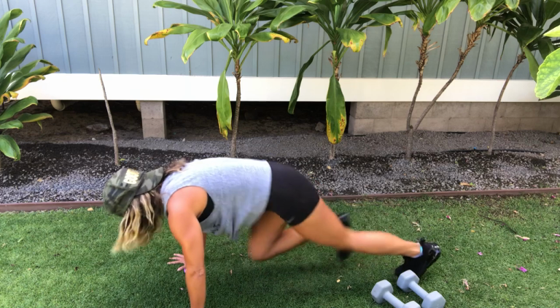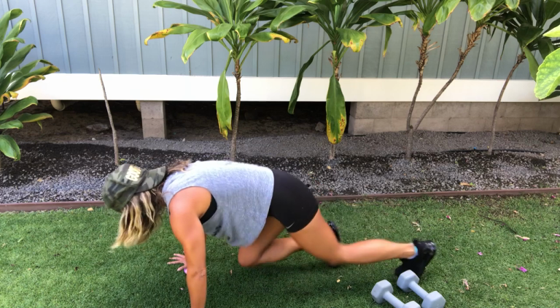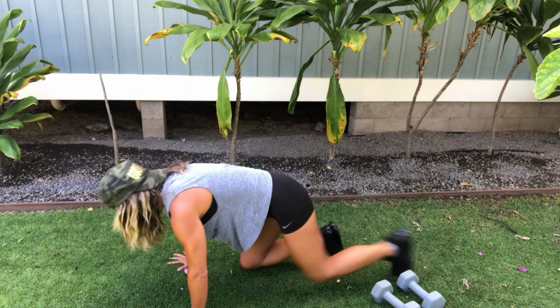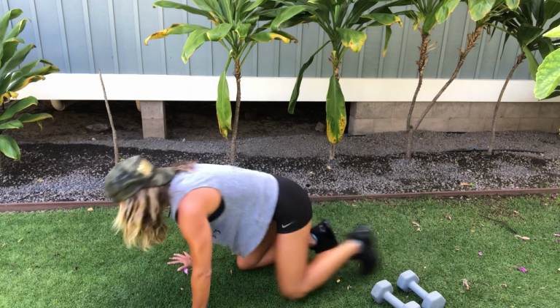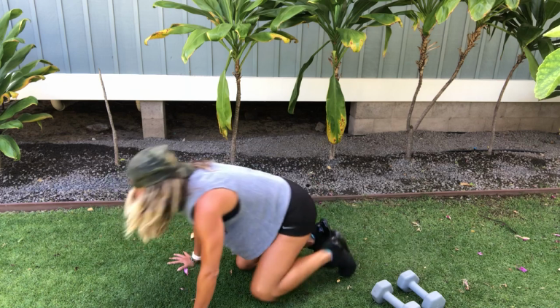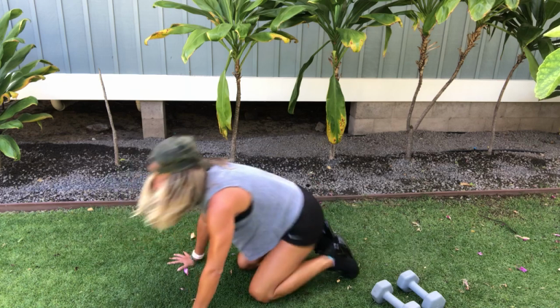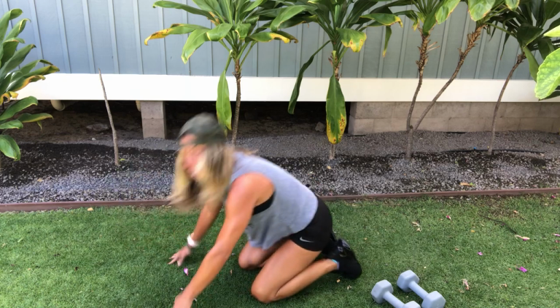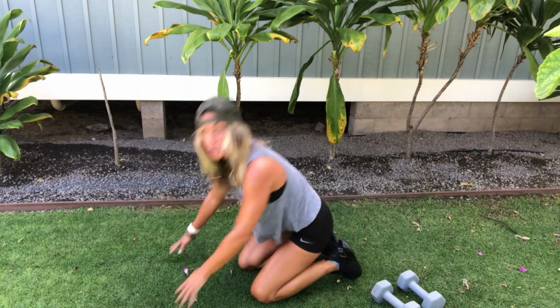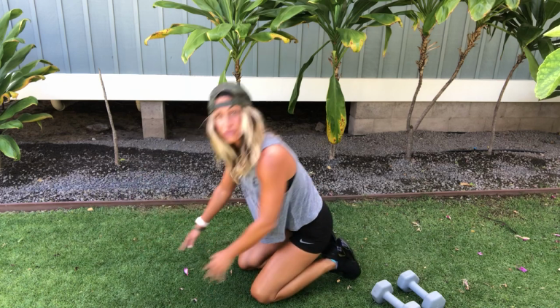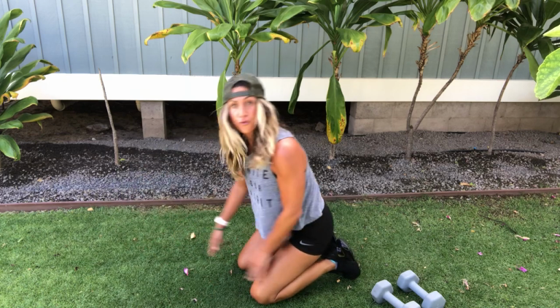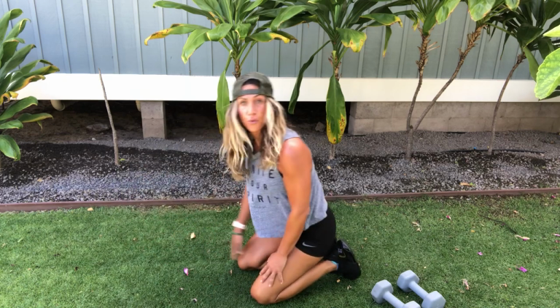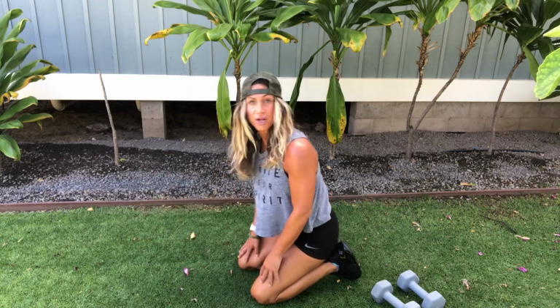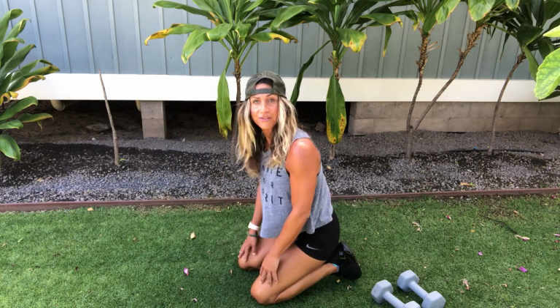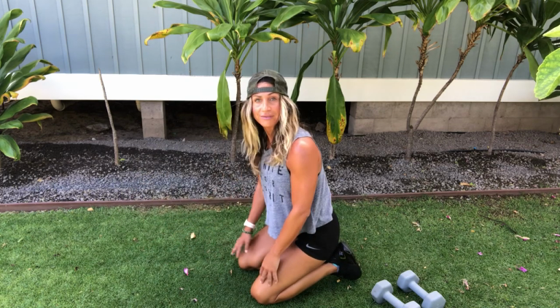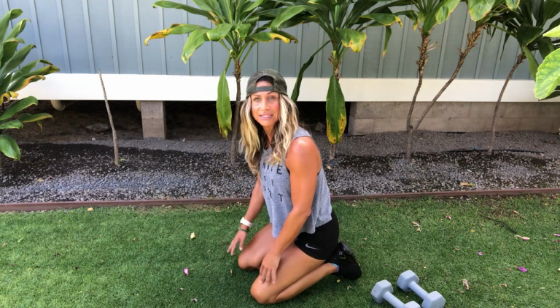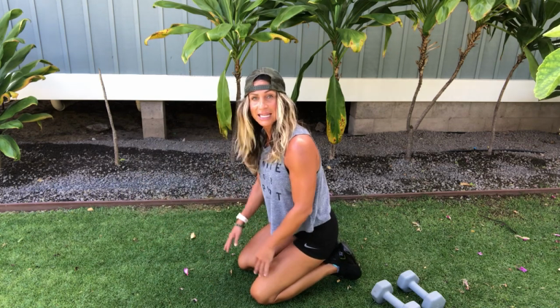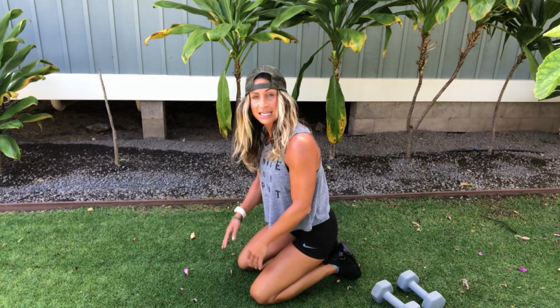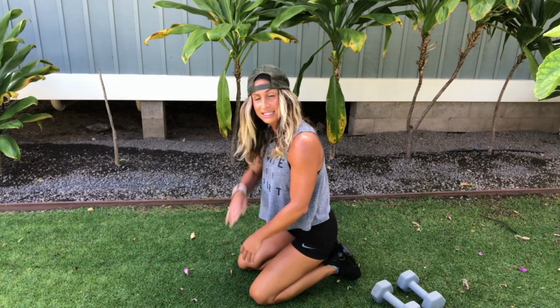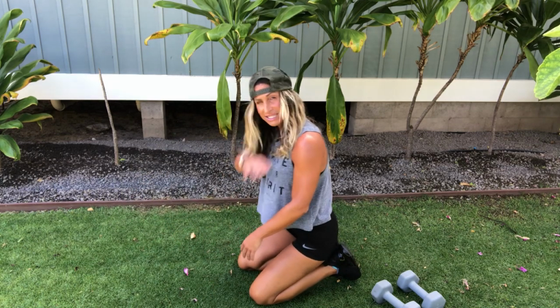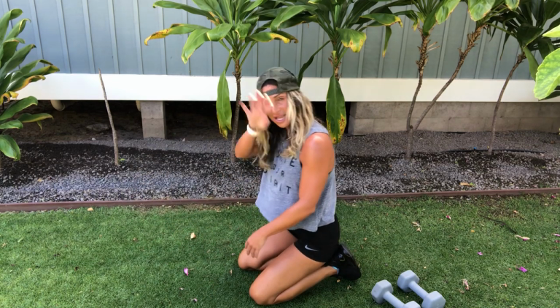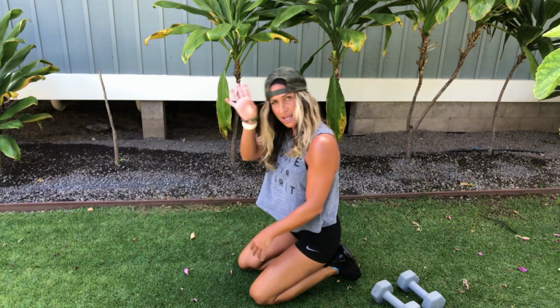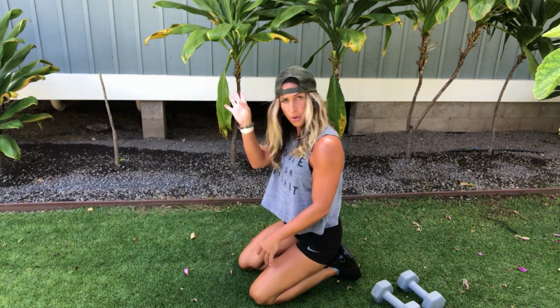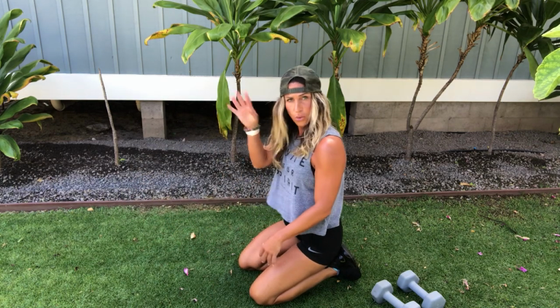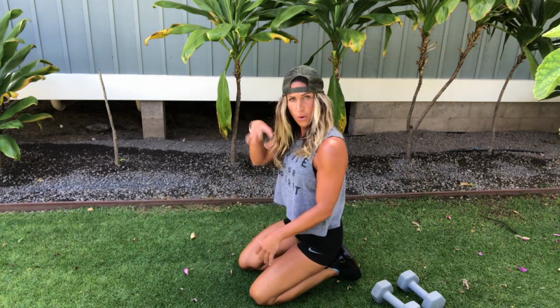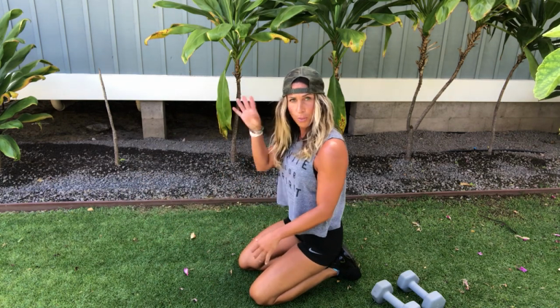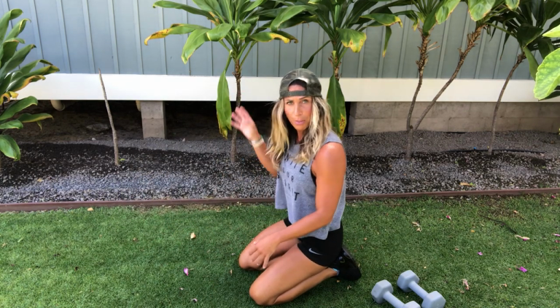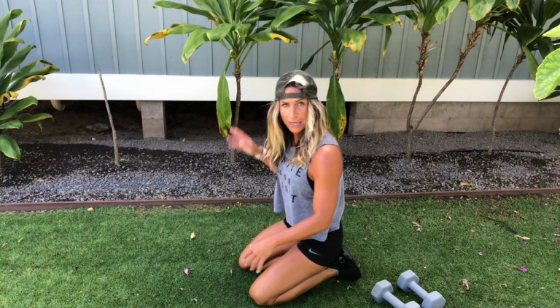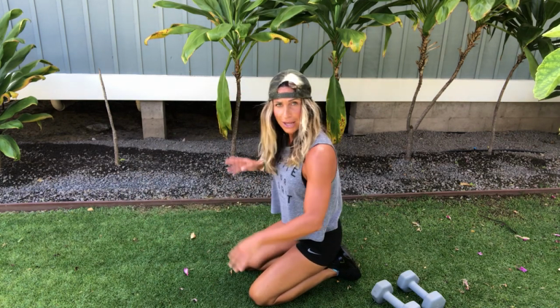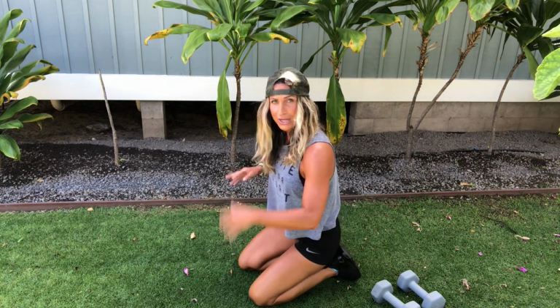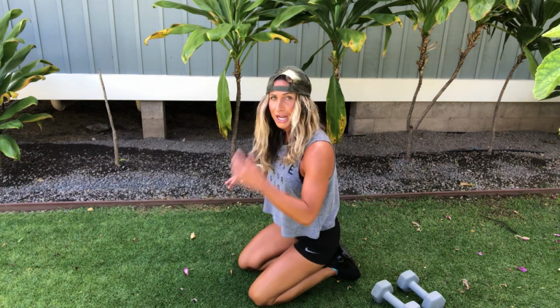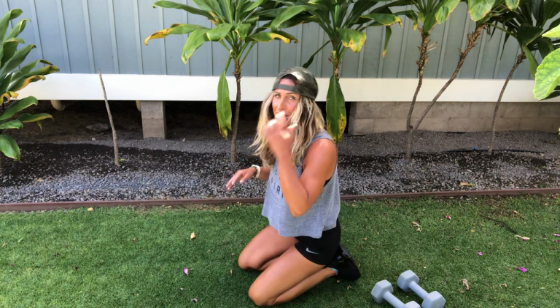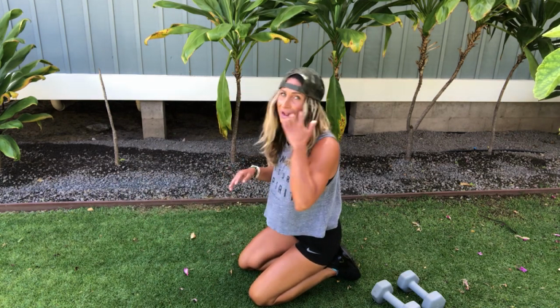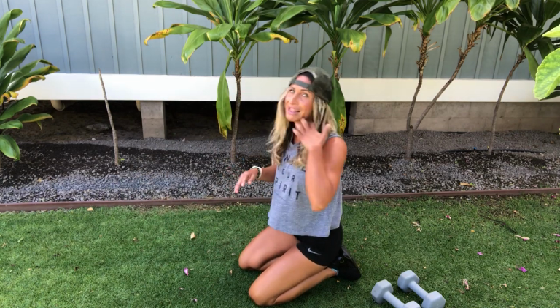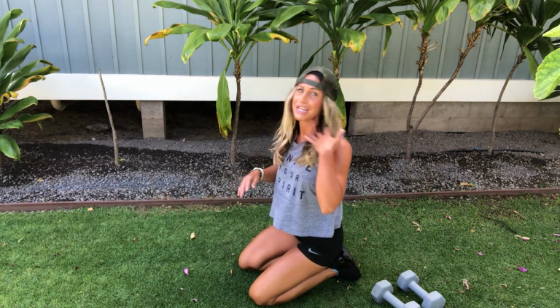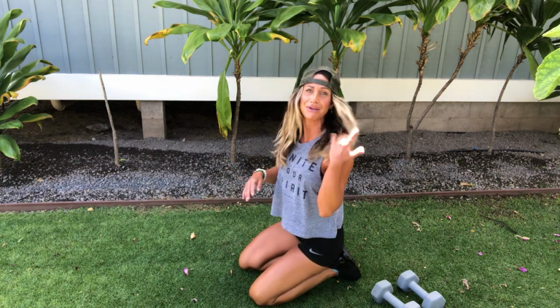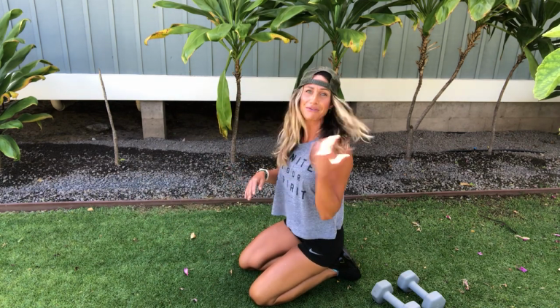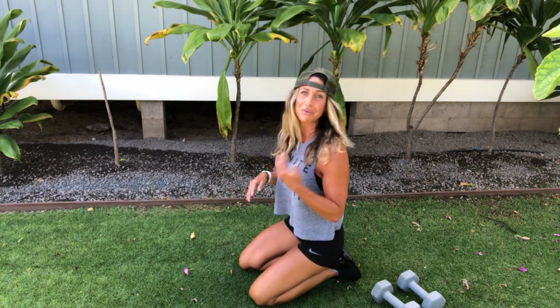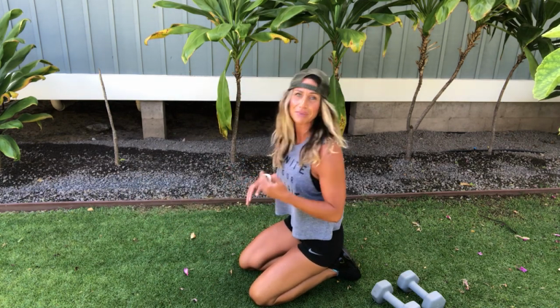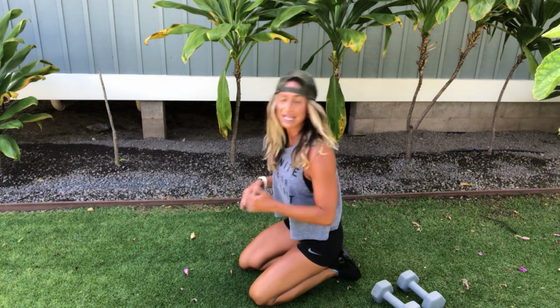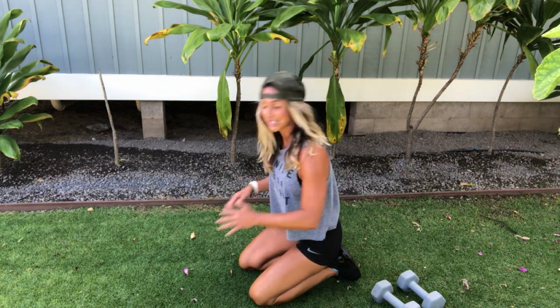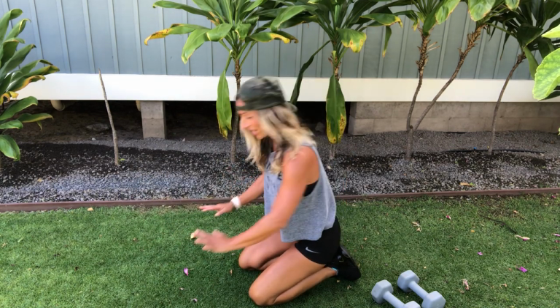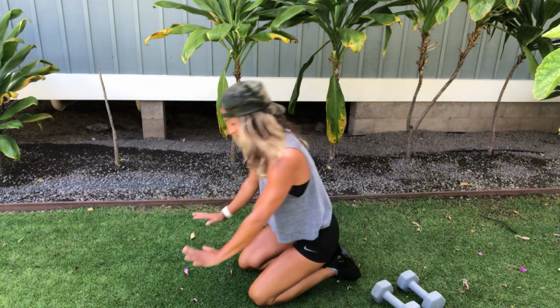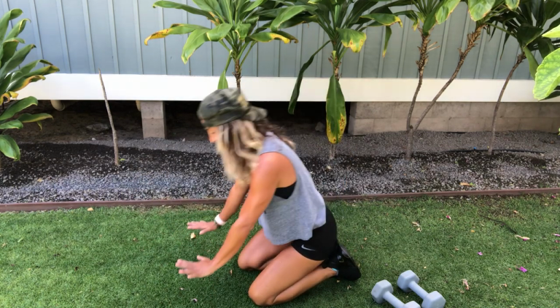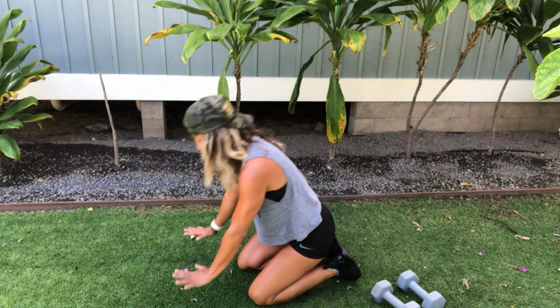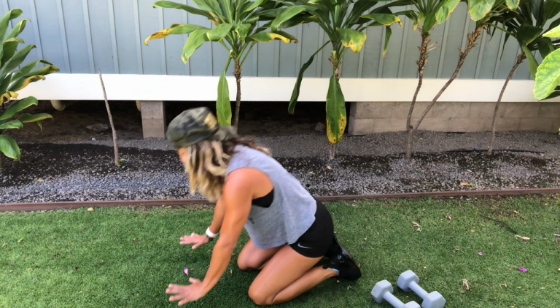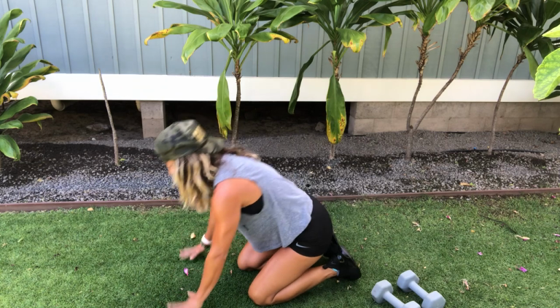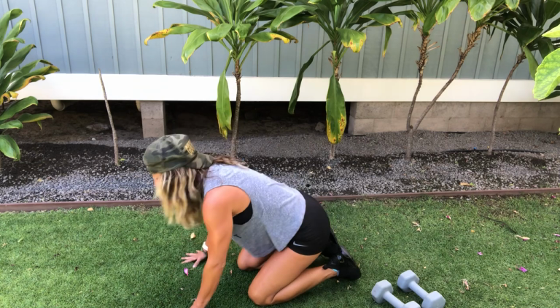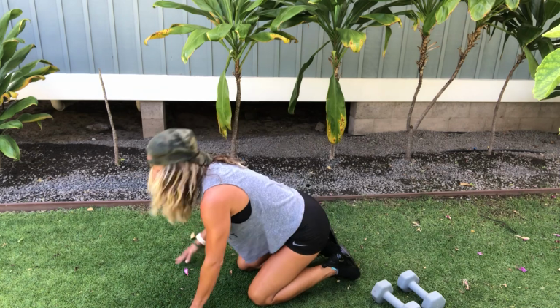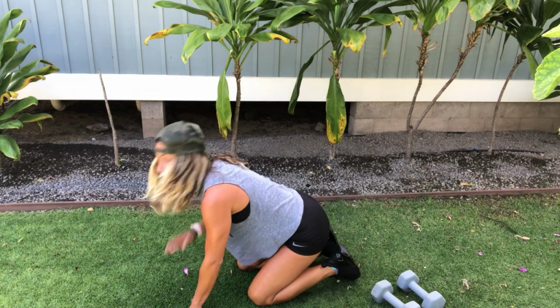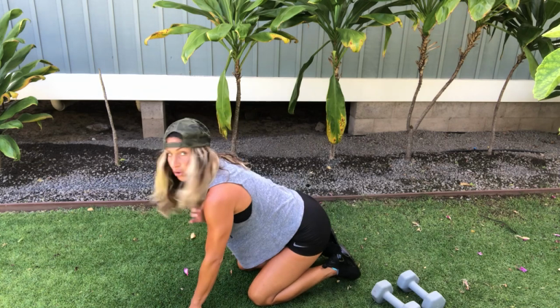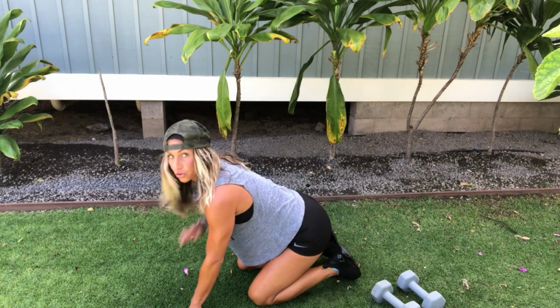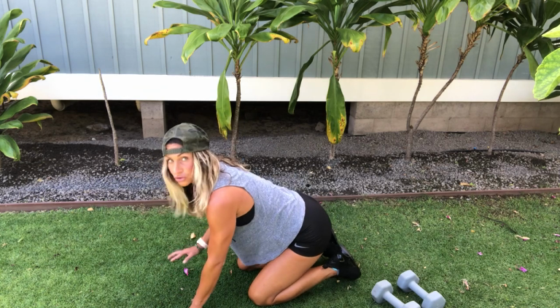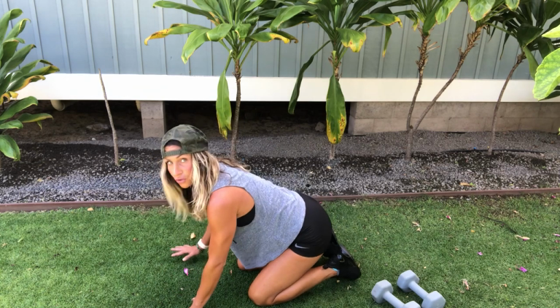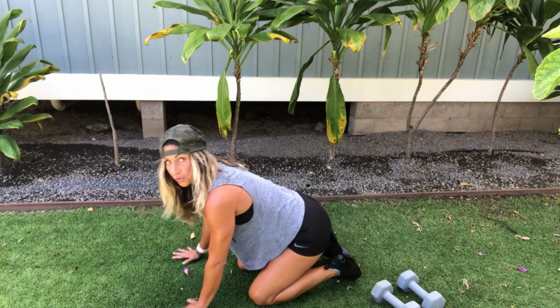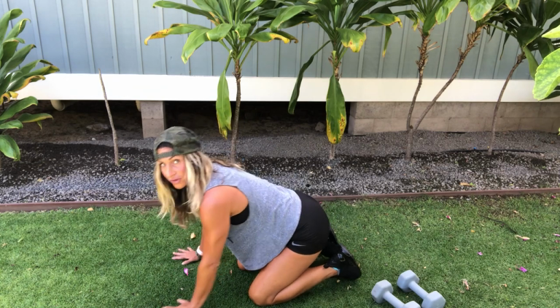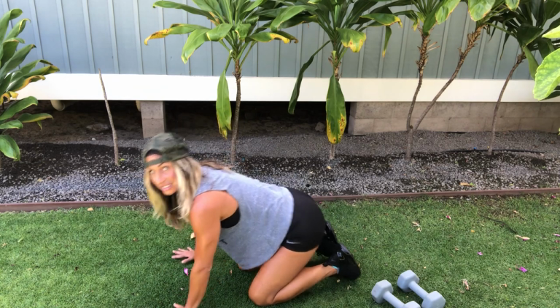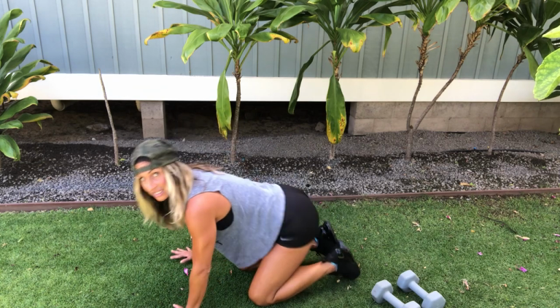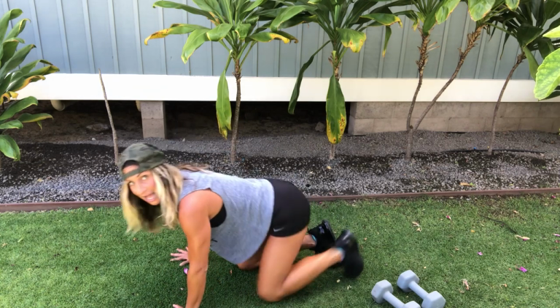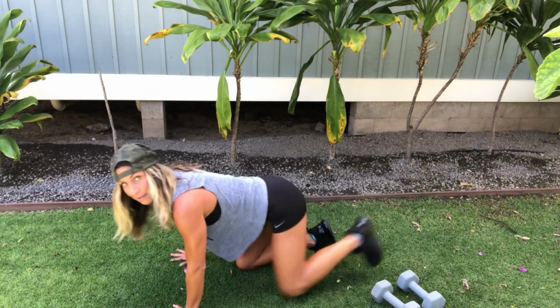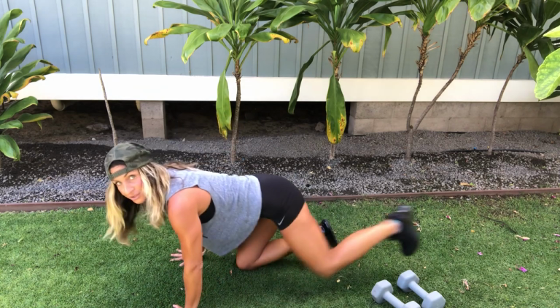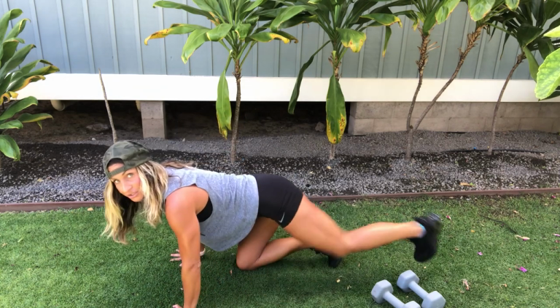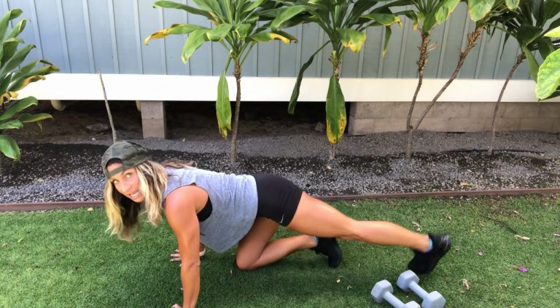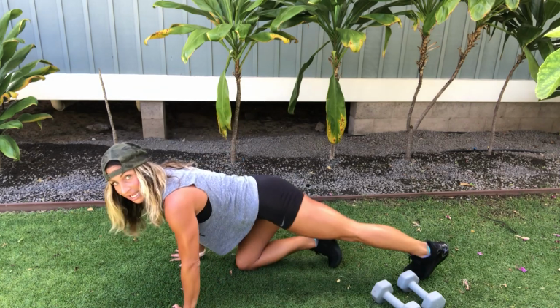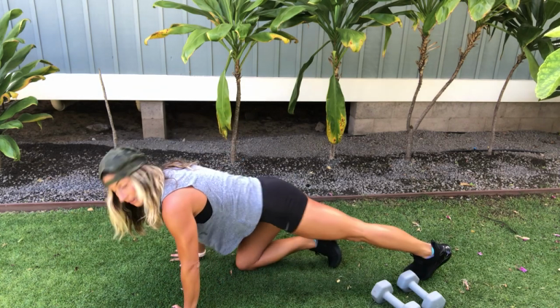You'll do mountain climbers for 45 seconds, and then you have your plank jacks — shoulders over wrists, abs are tight. 45 seconds there.